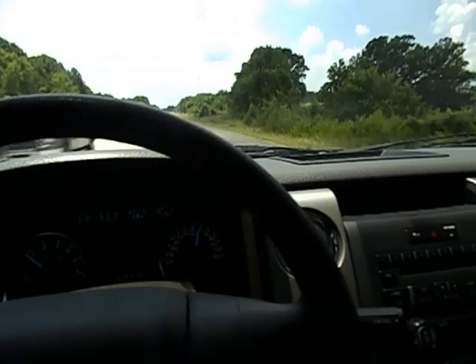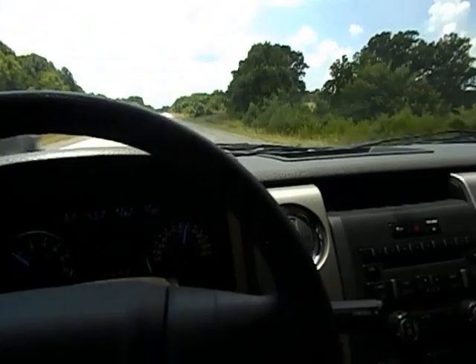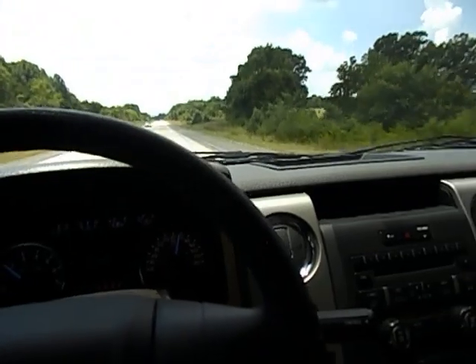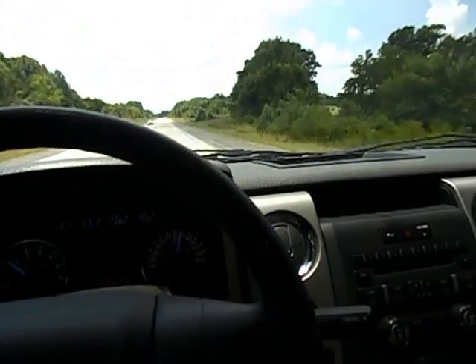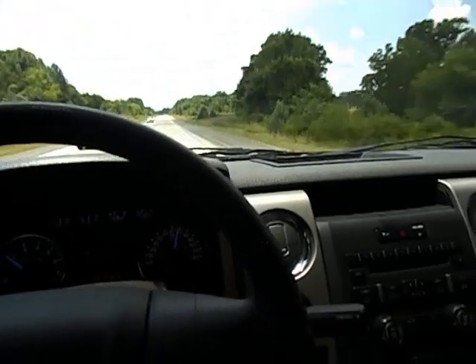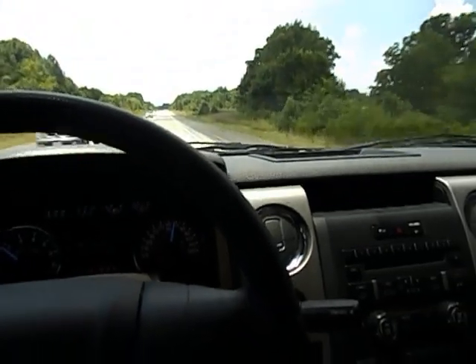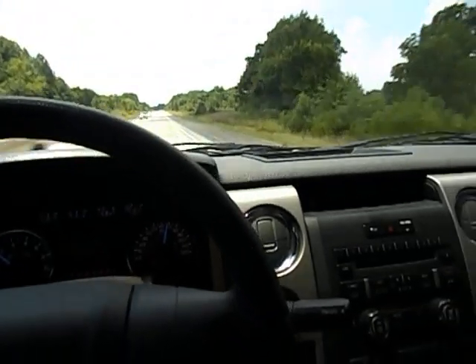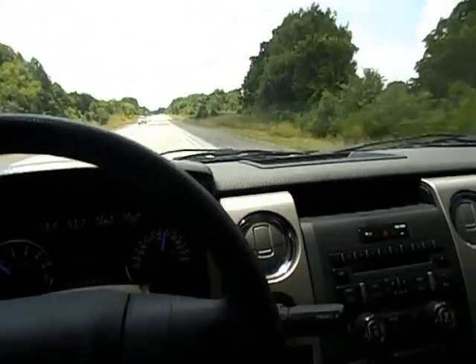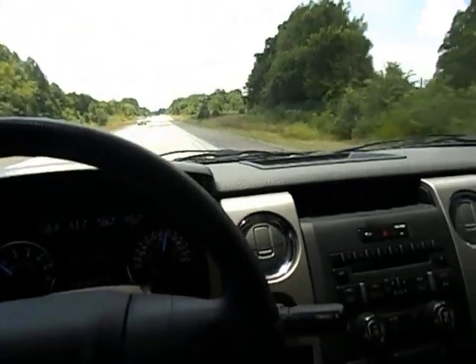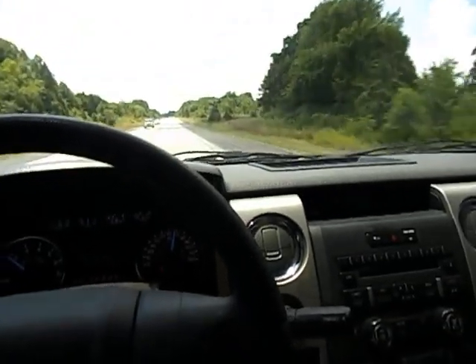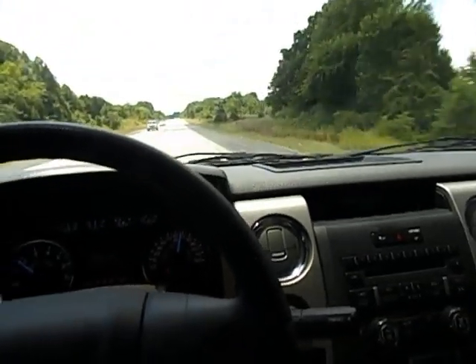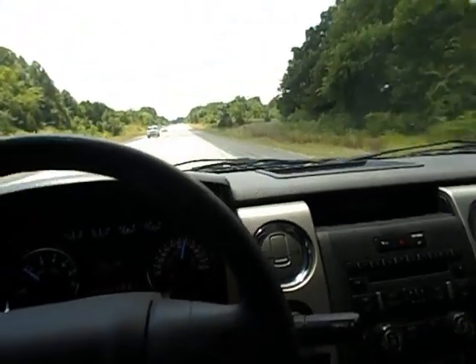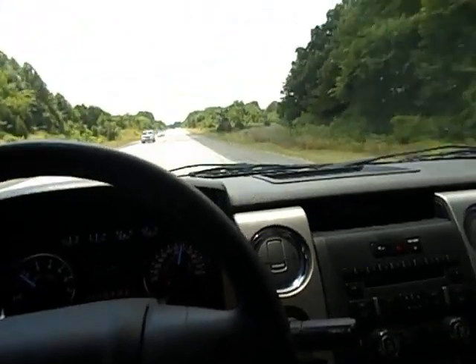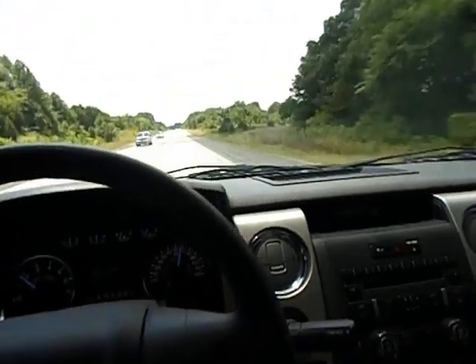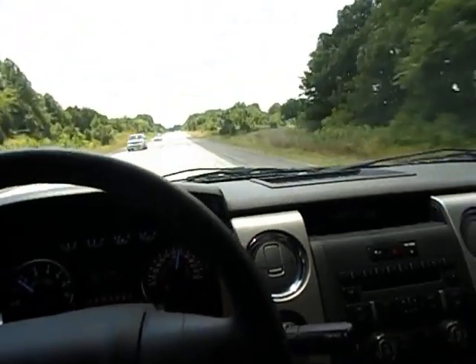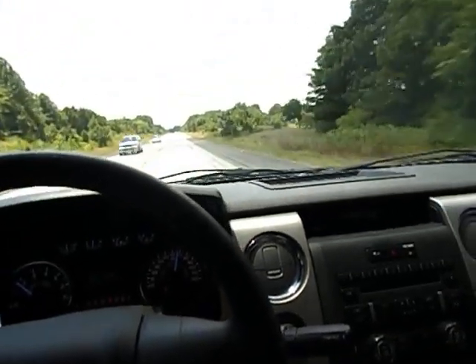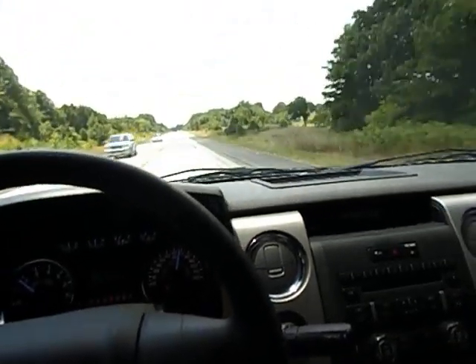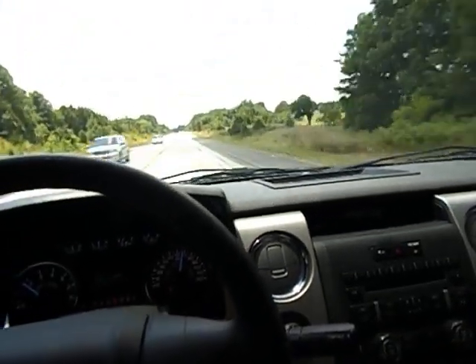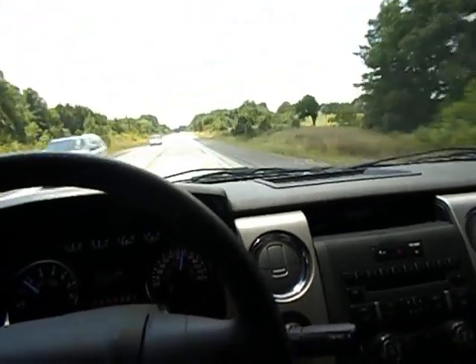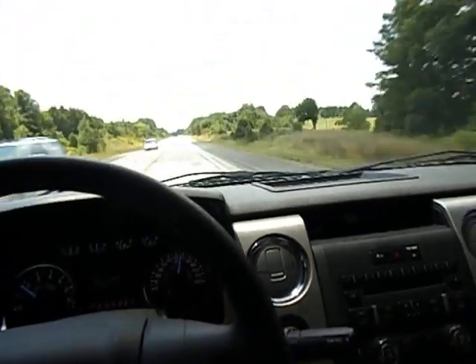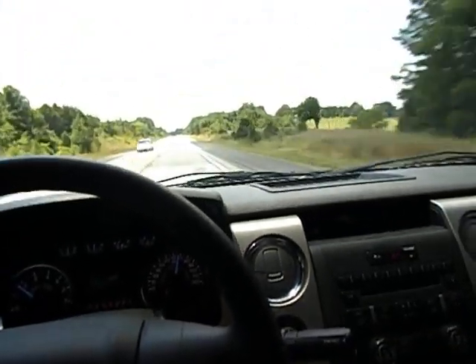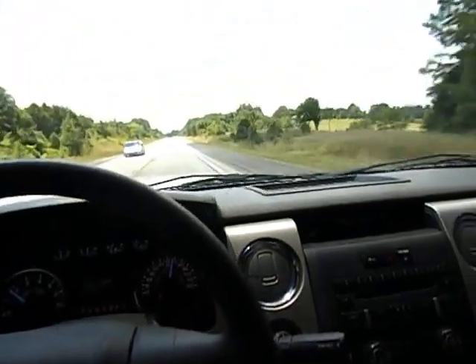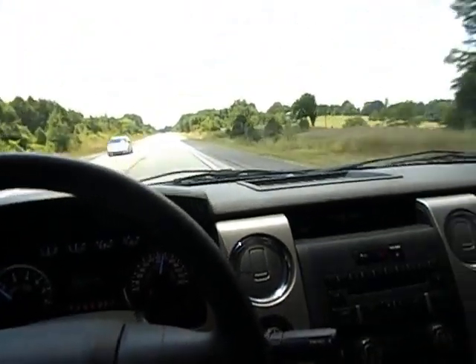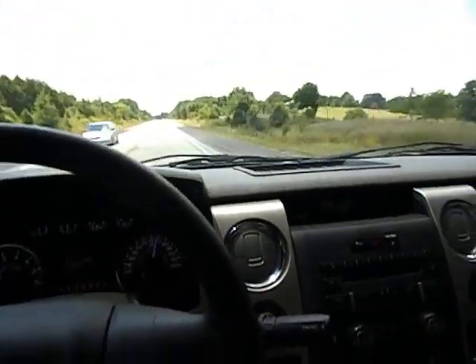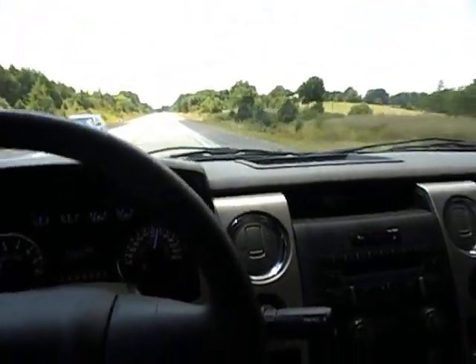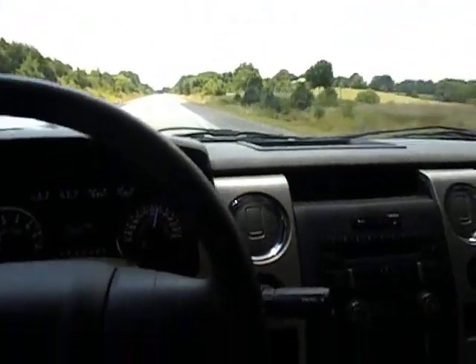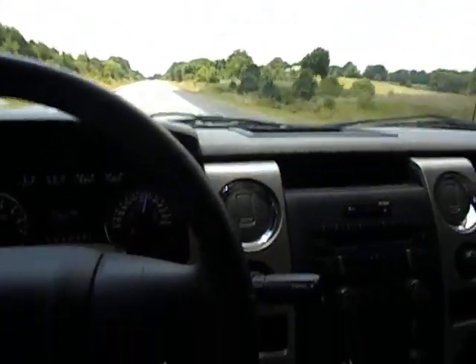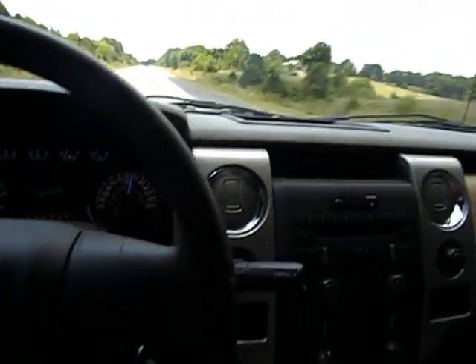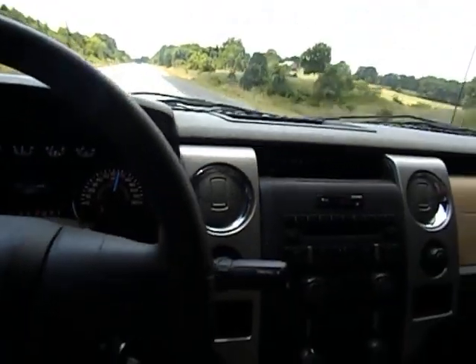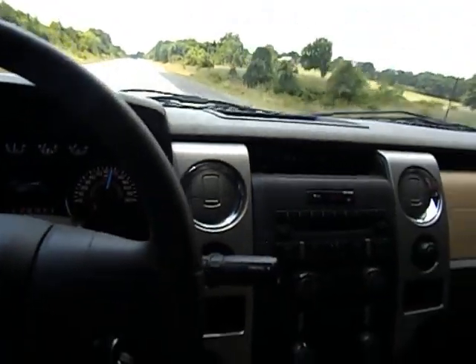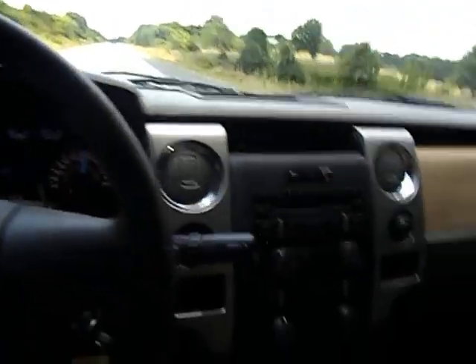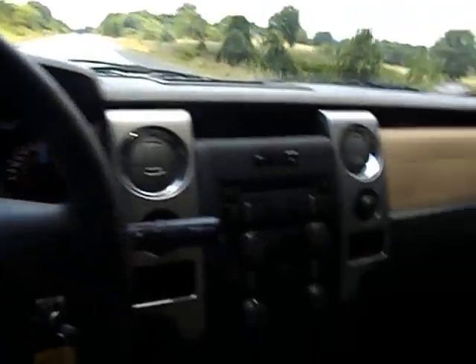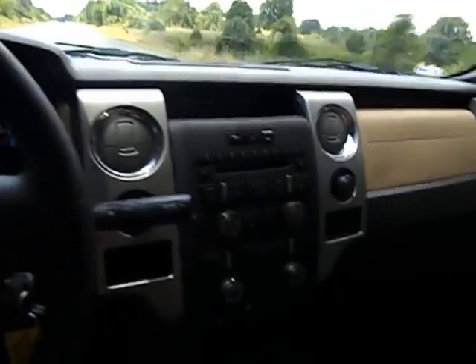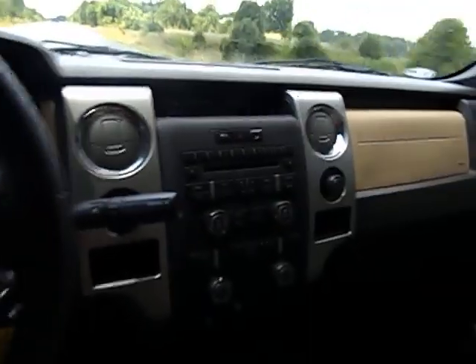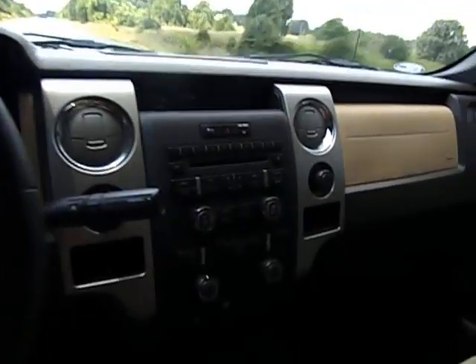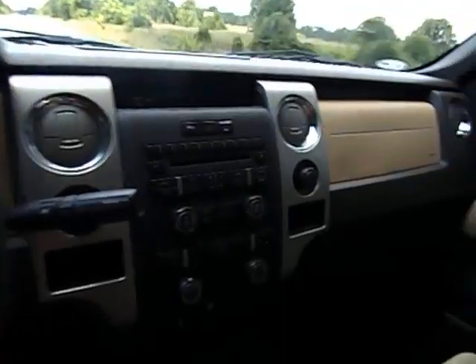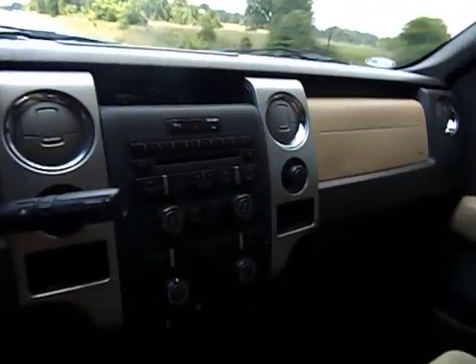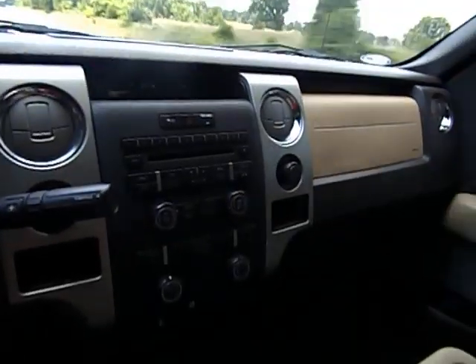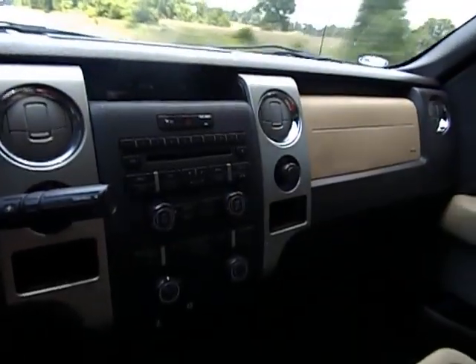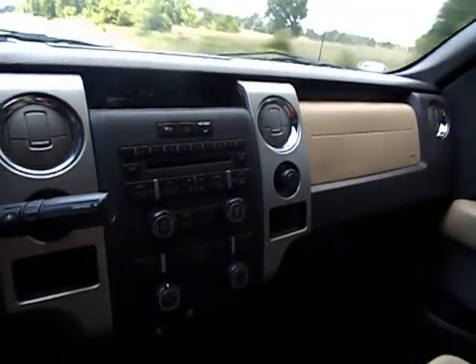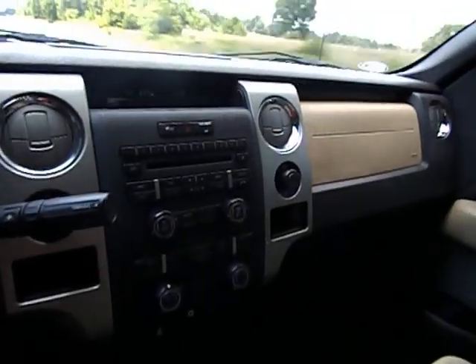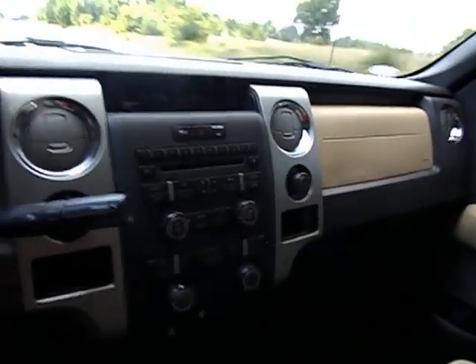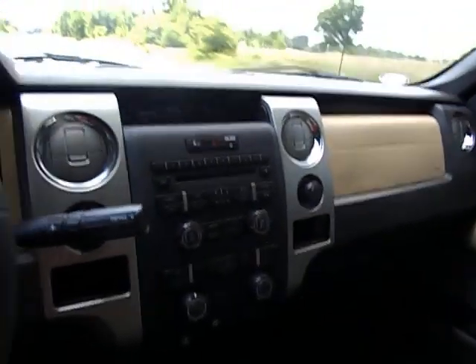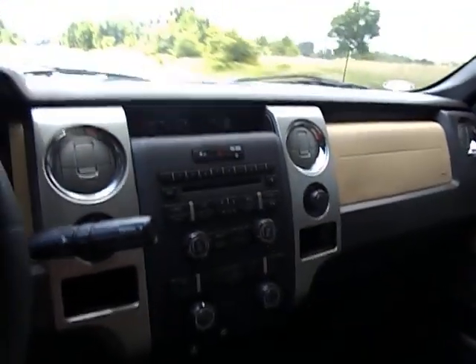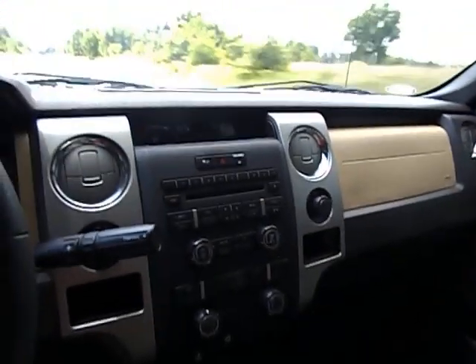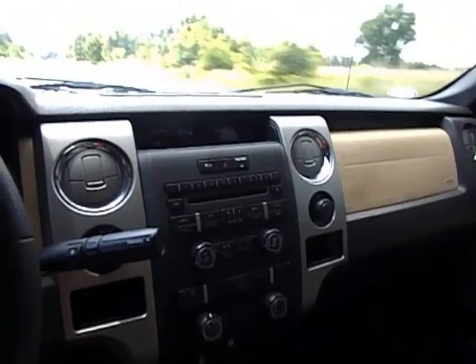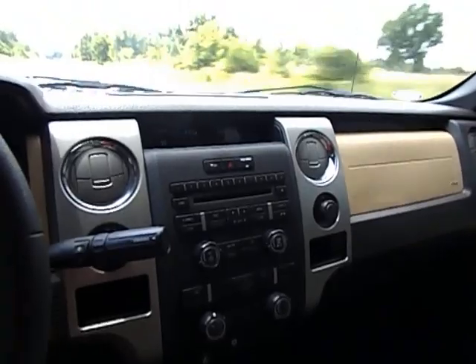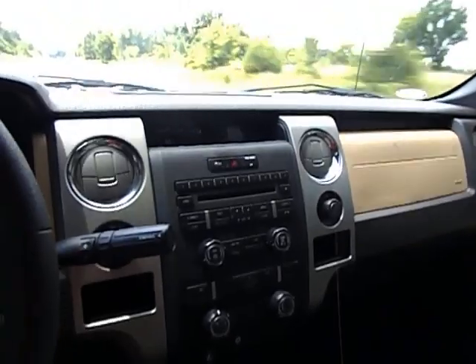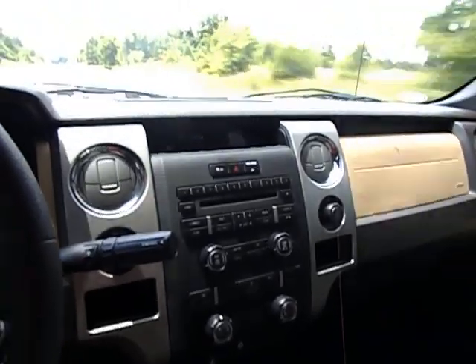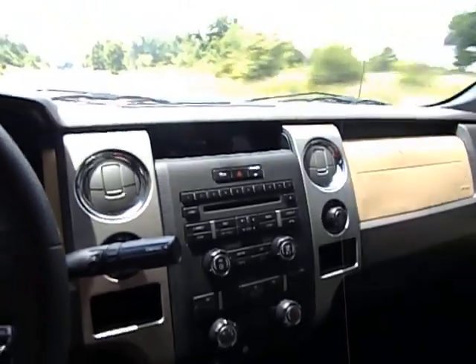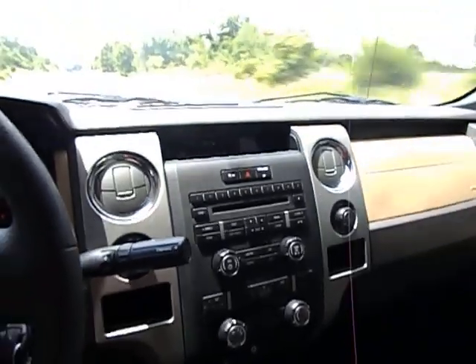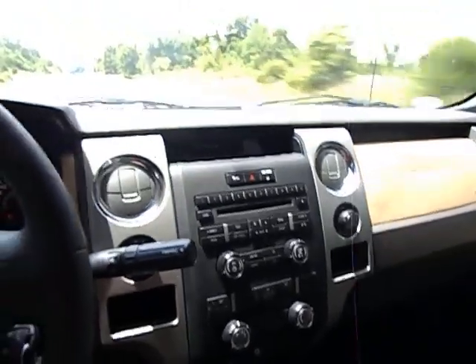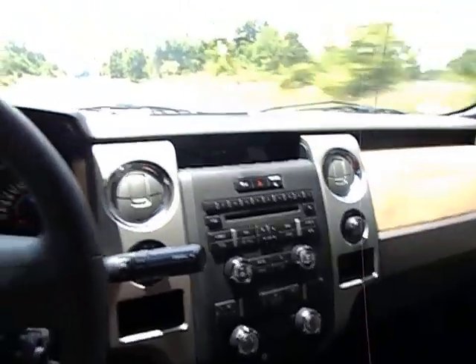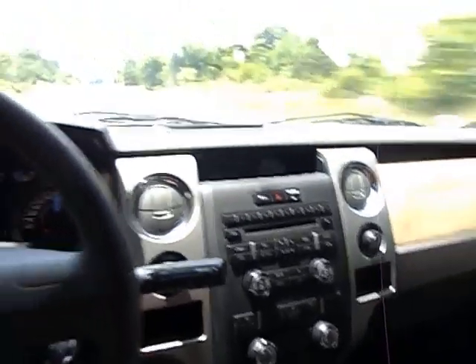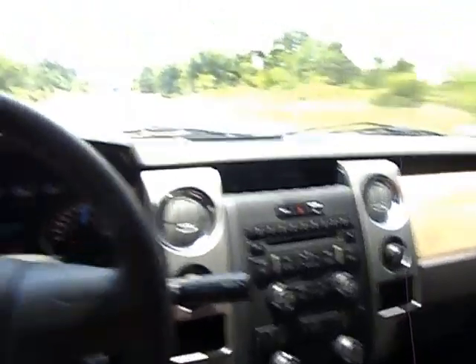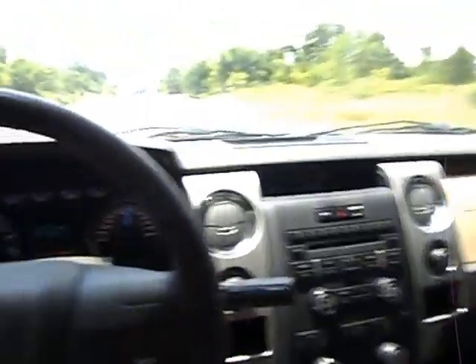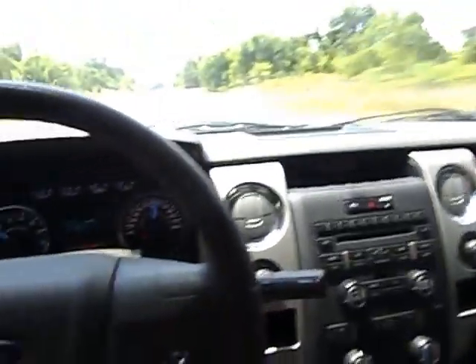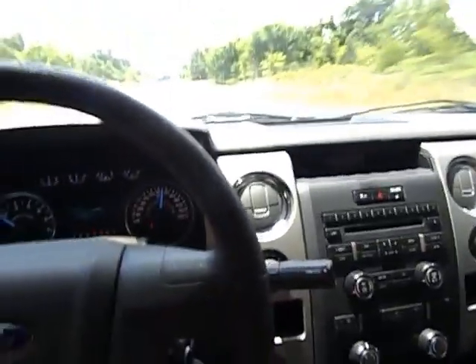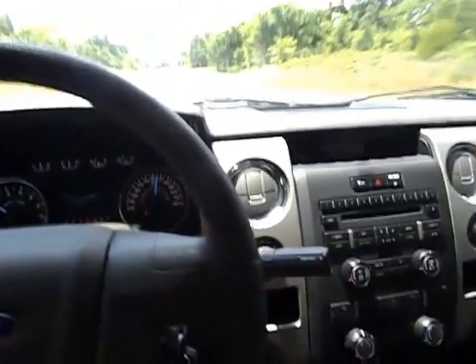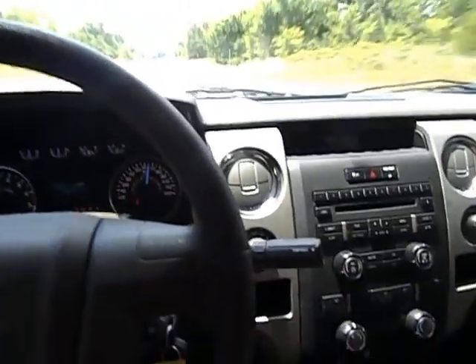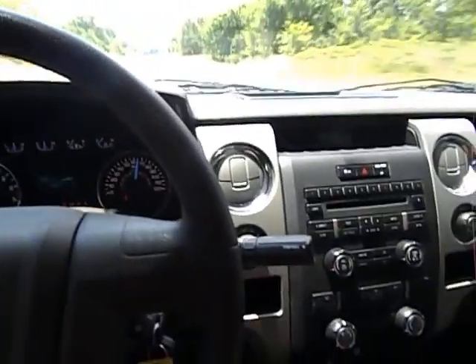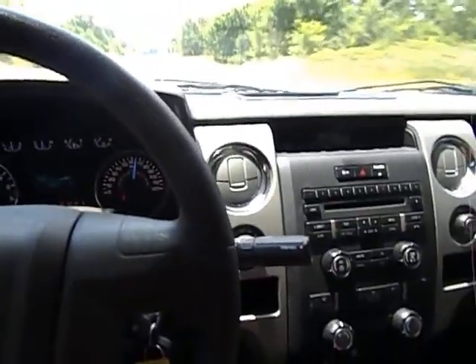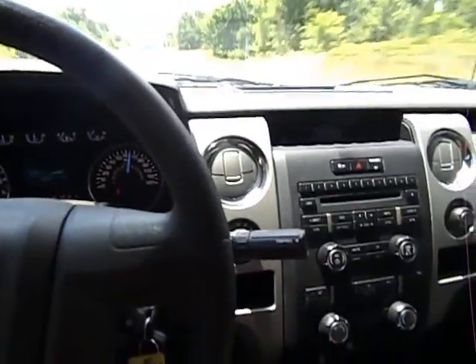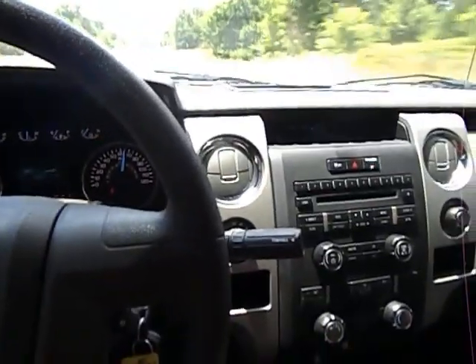You can find this truck listed at midwaypowersports.com, where you'll find many other boats, RVs, trucks, and stuff like that.